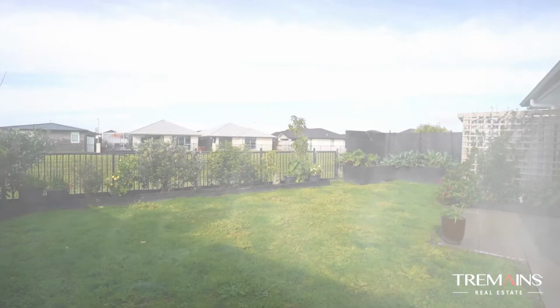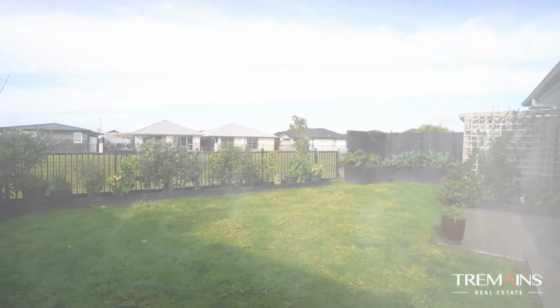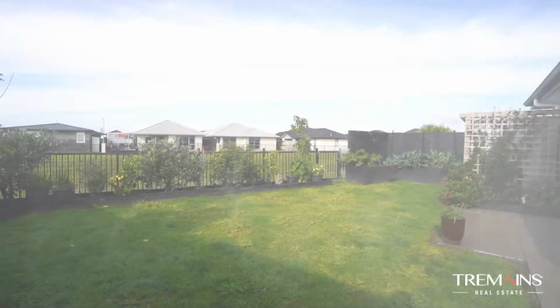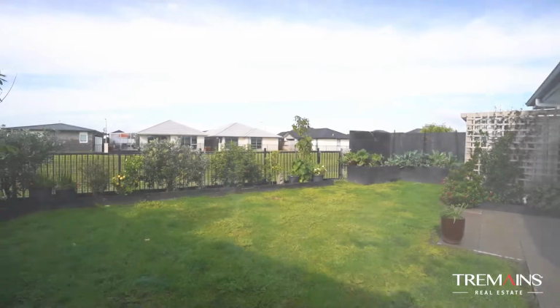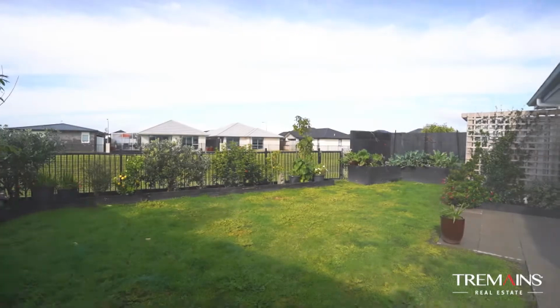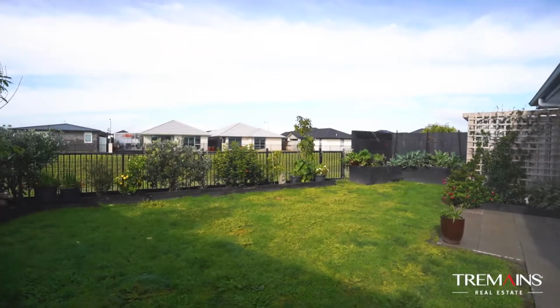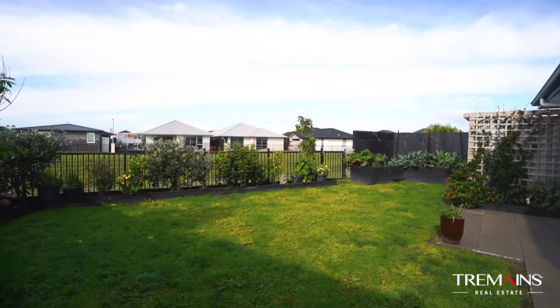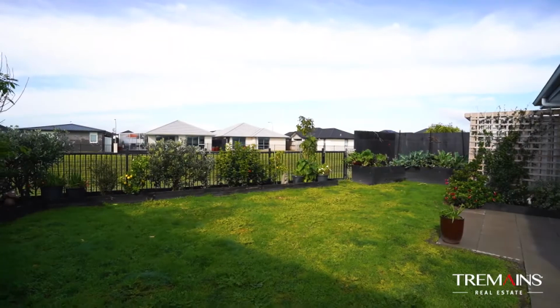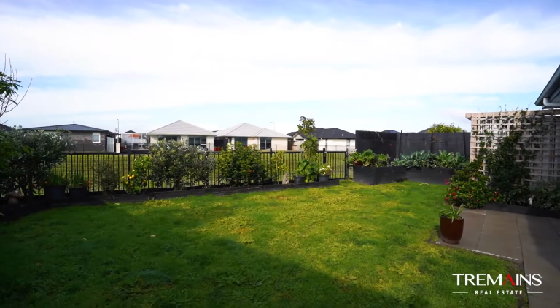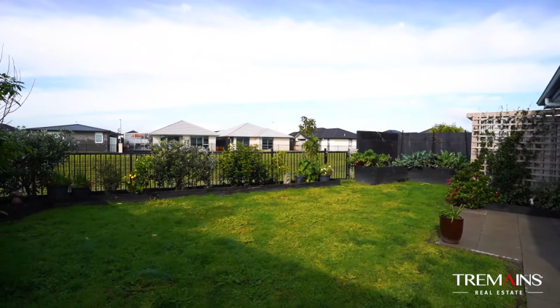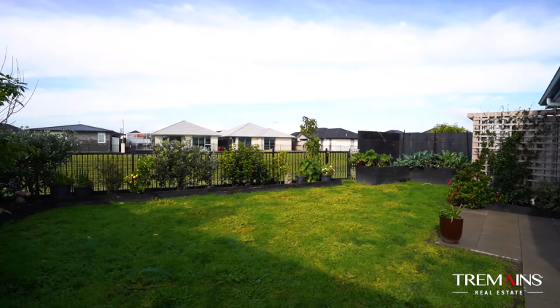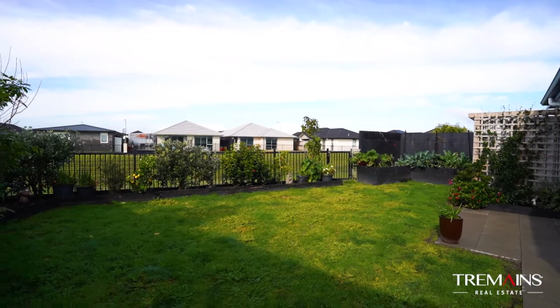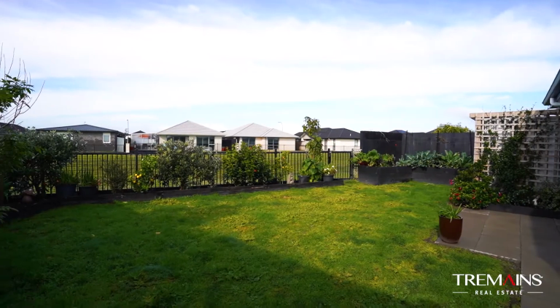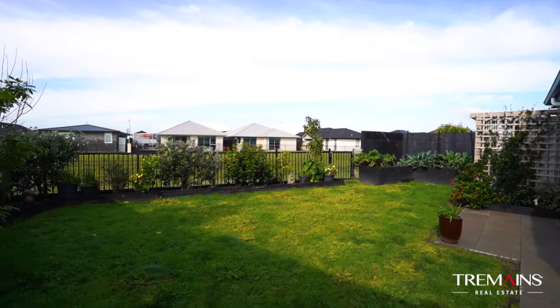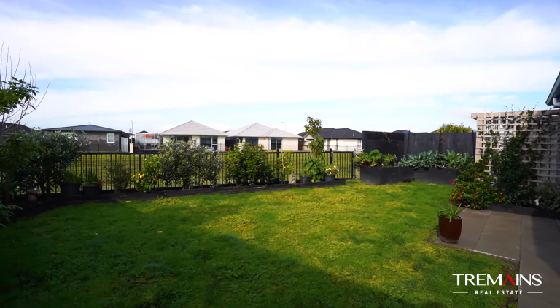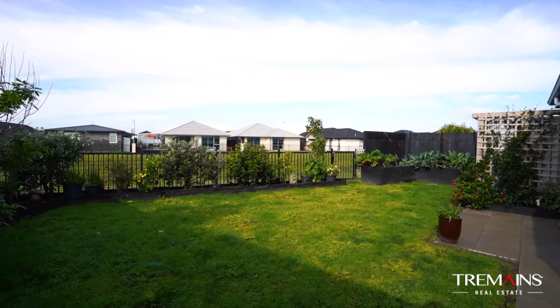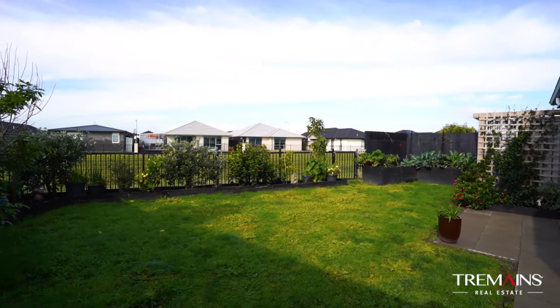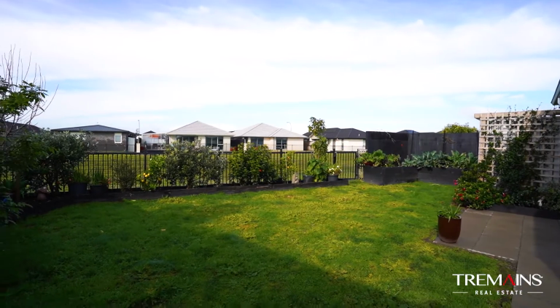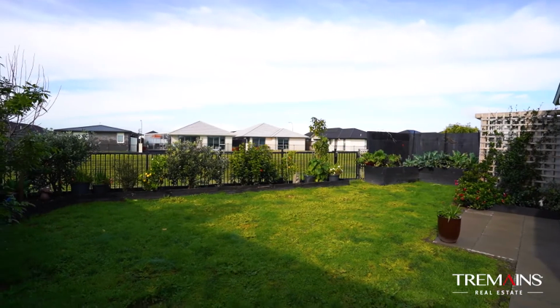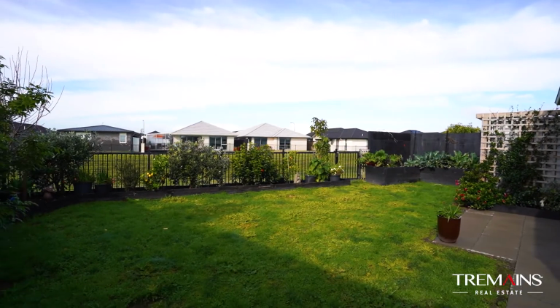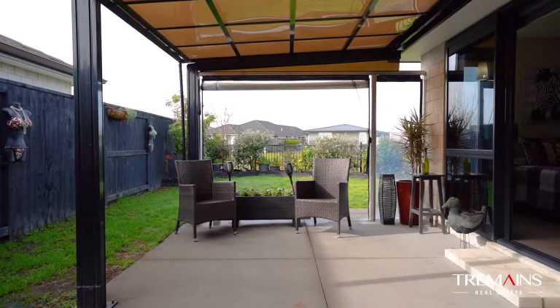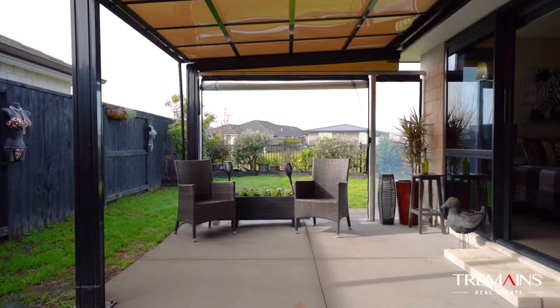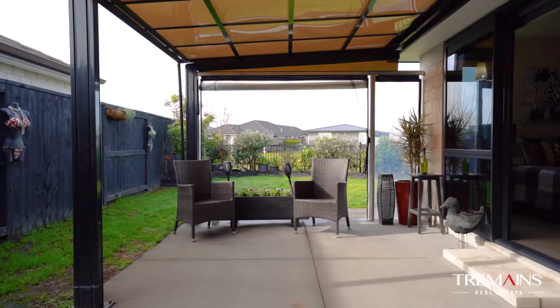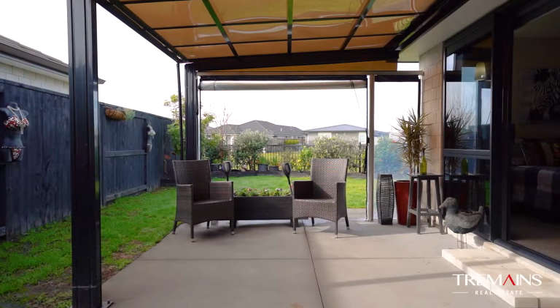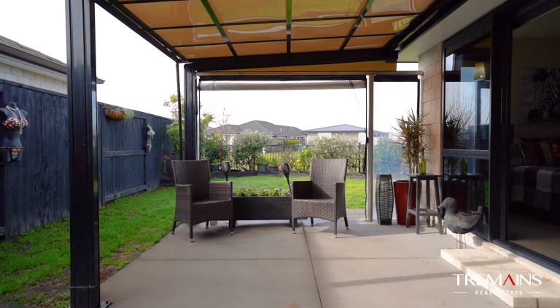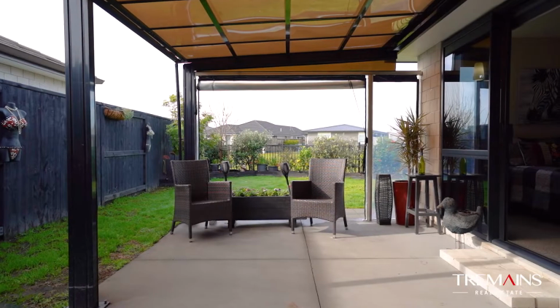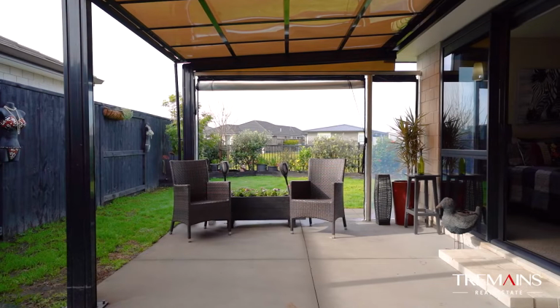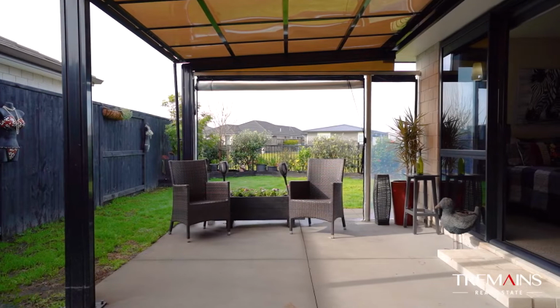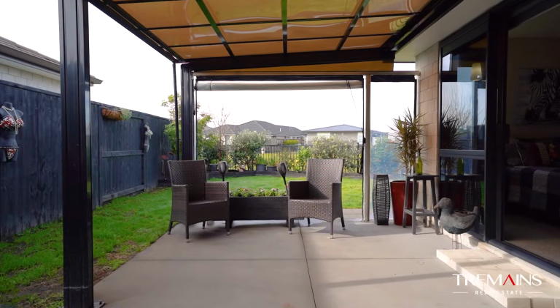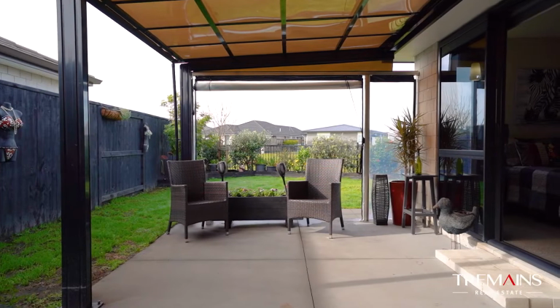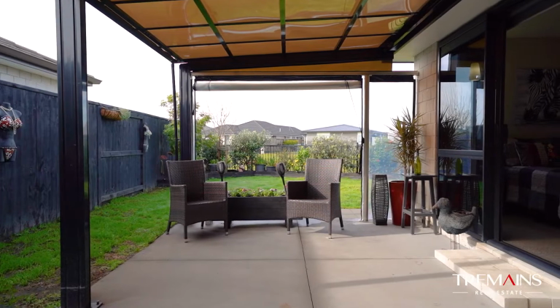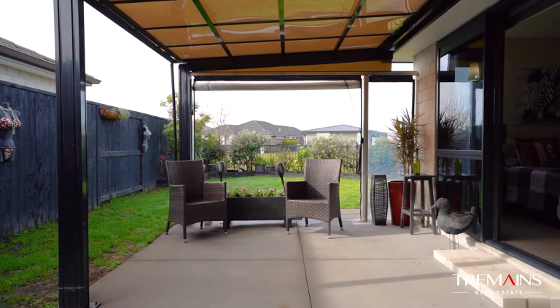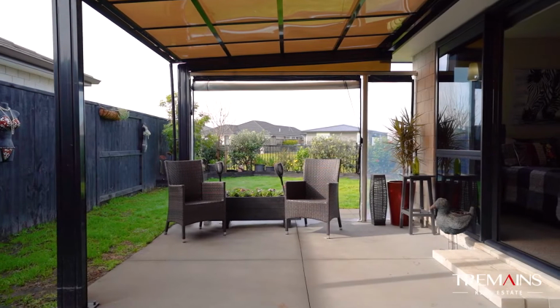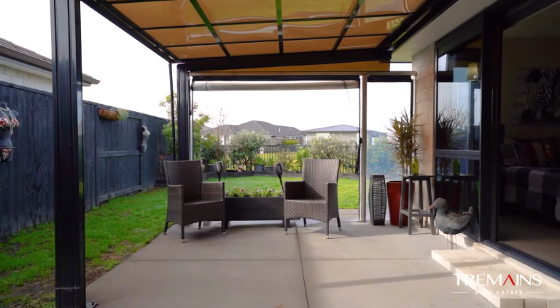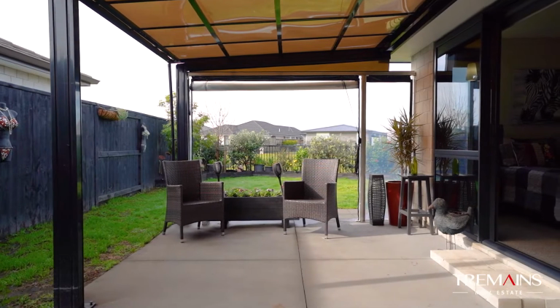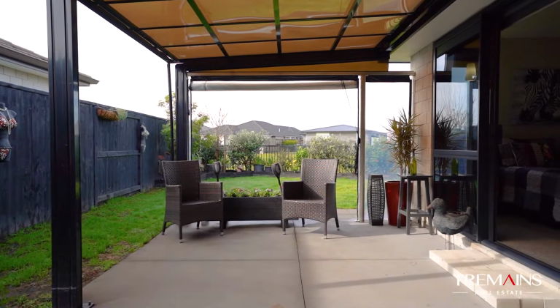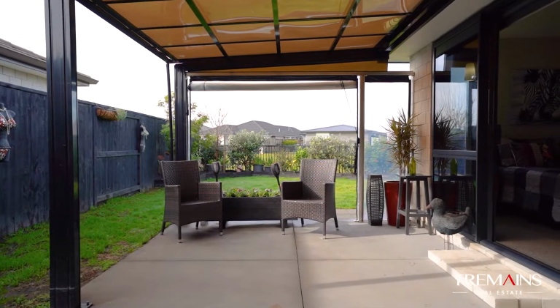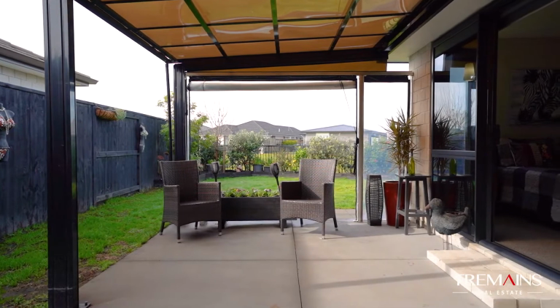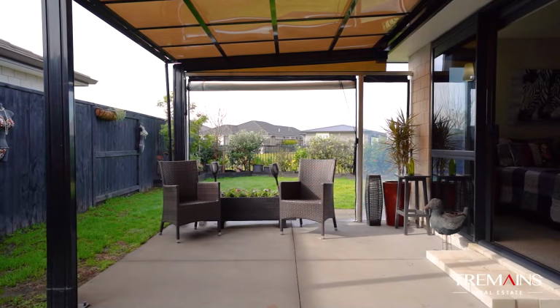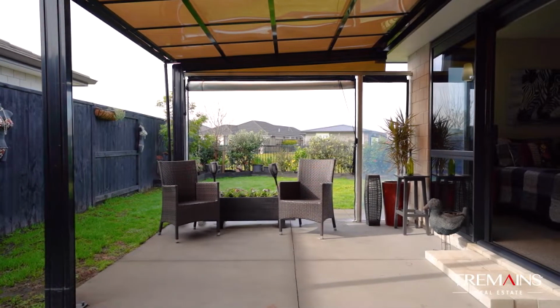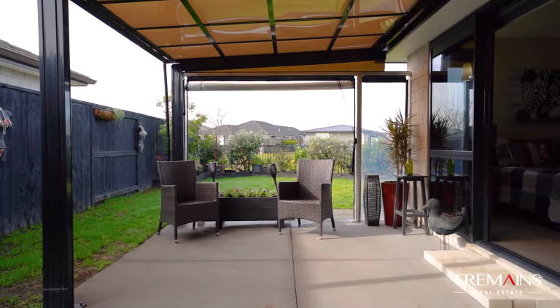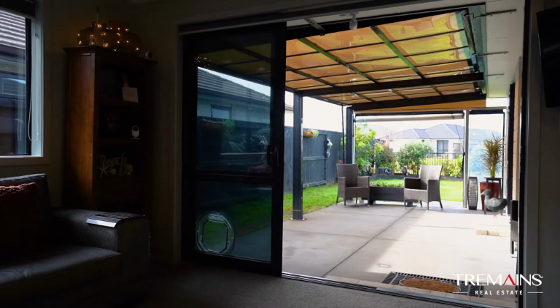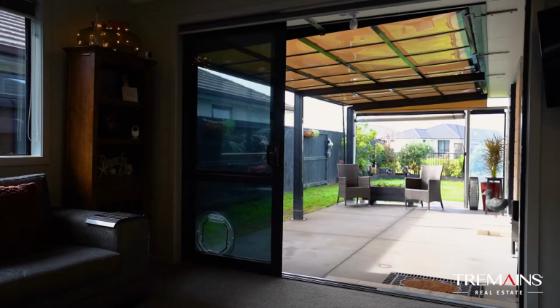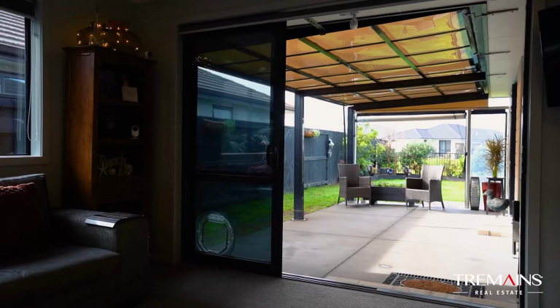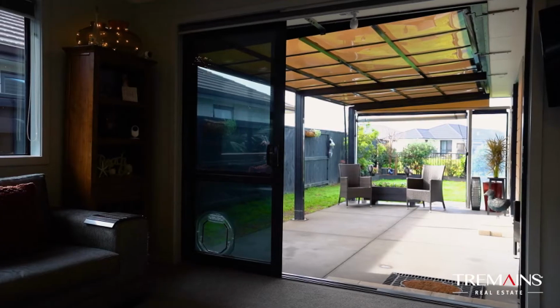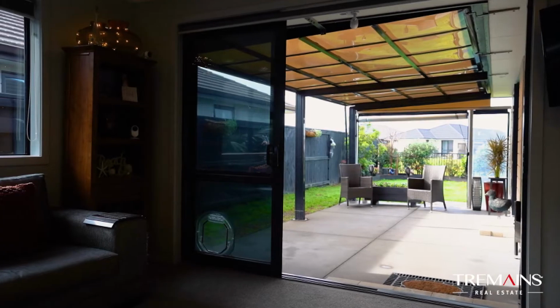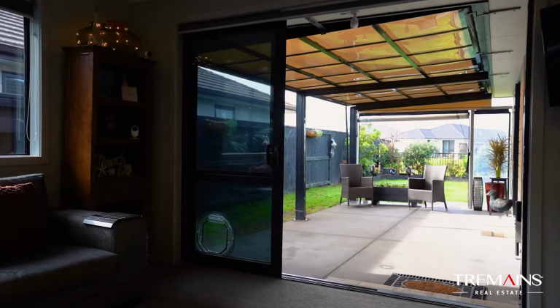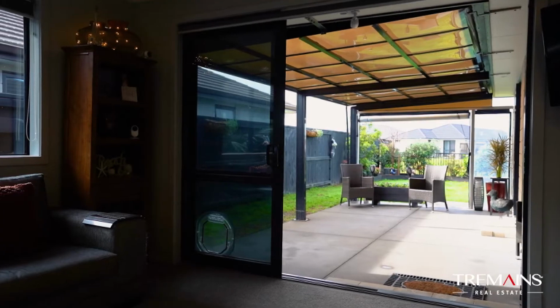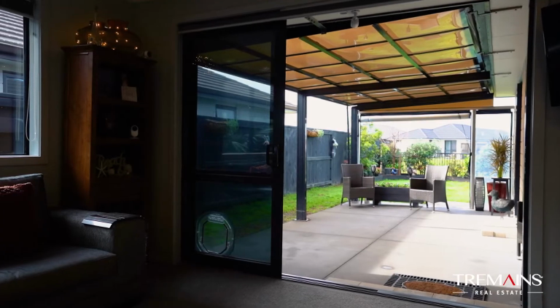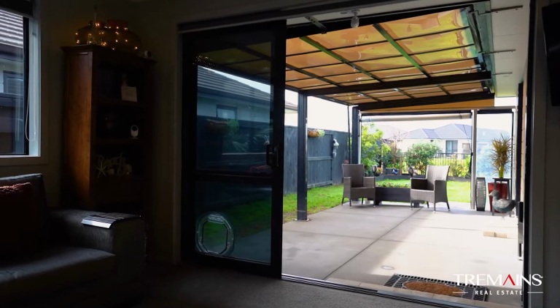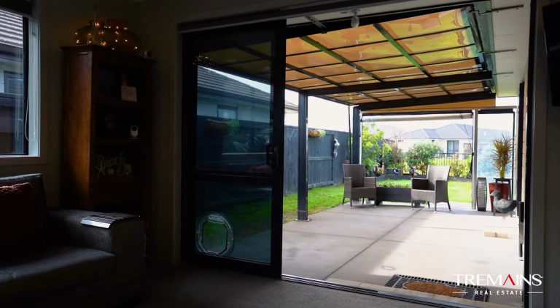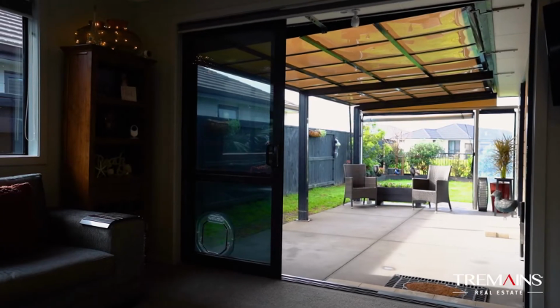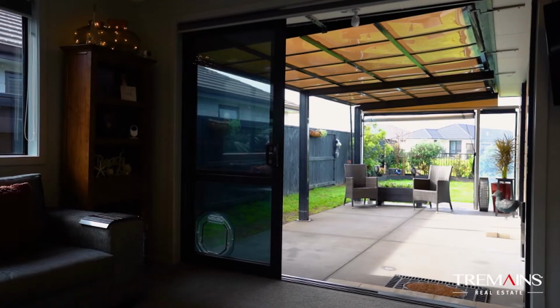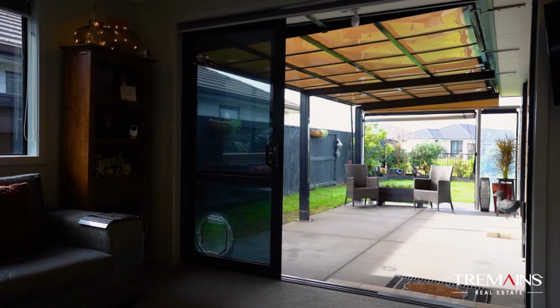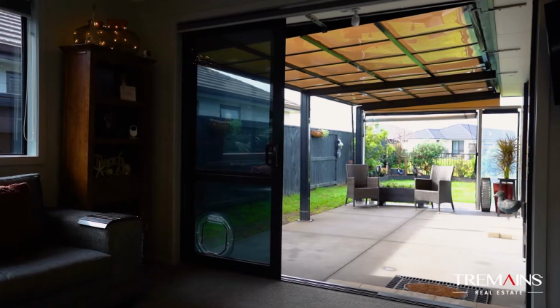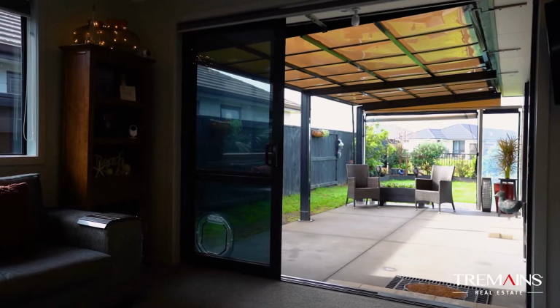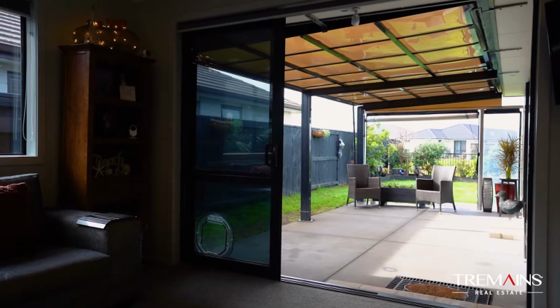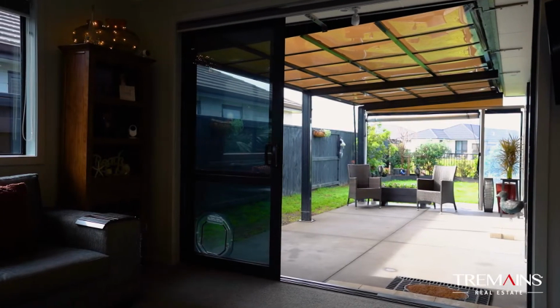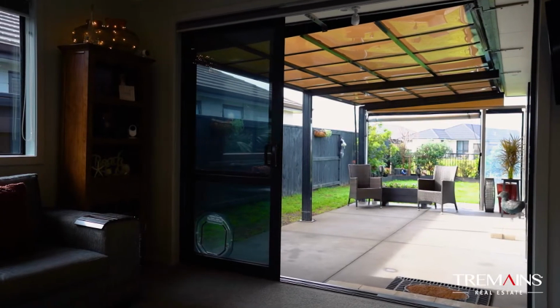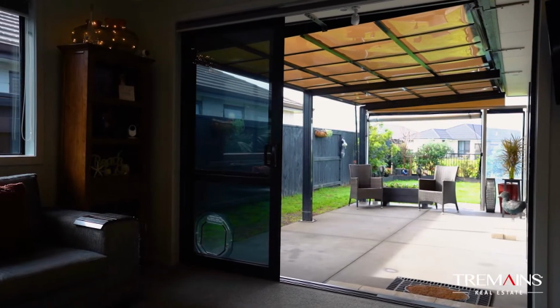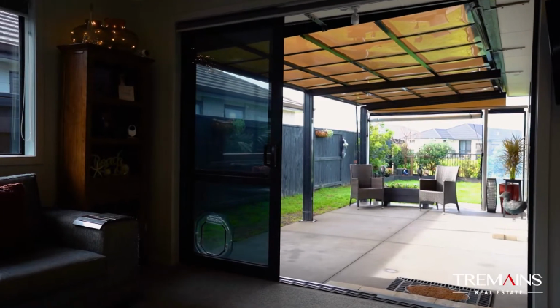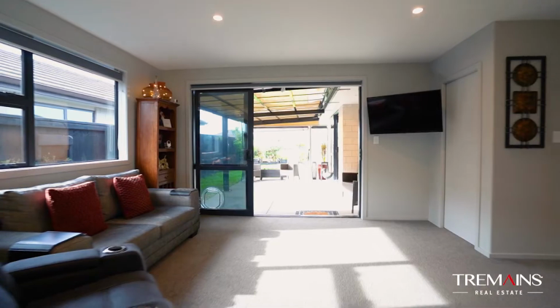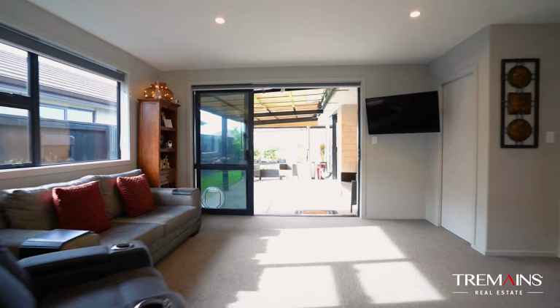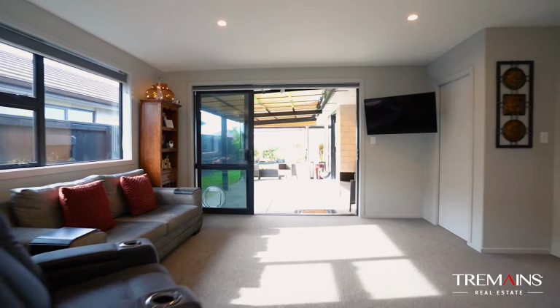The undercover alfresco dining area will be your go-to space in the summer months to hone your barbecue skills and entertain family and friends.